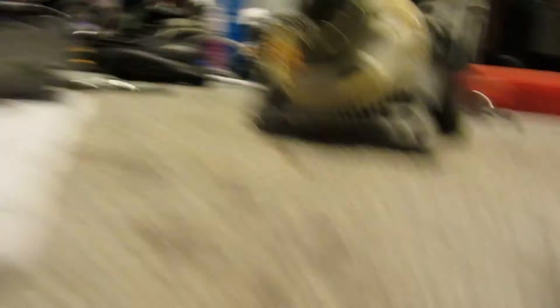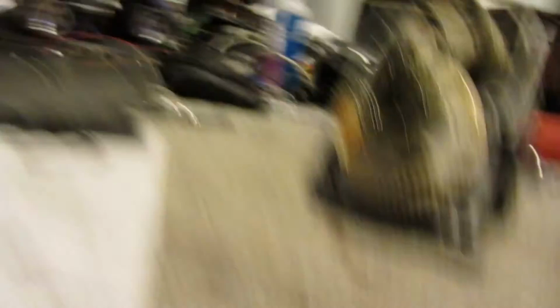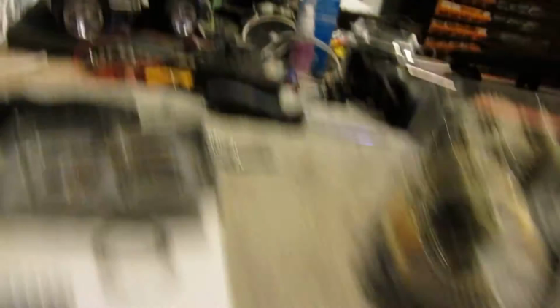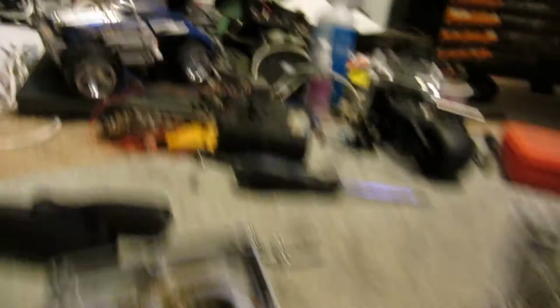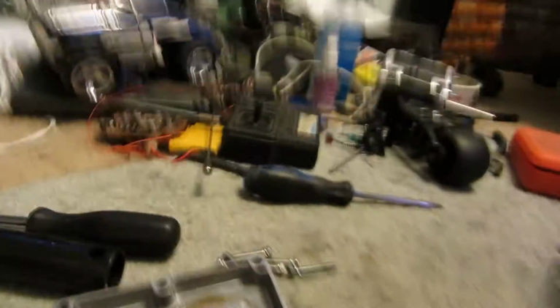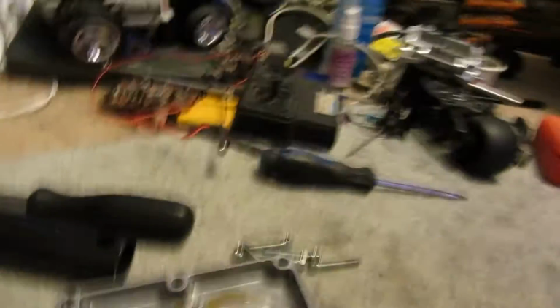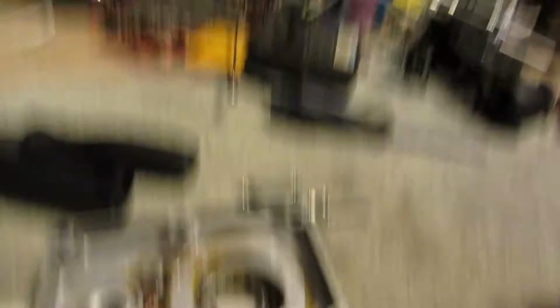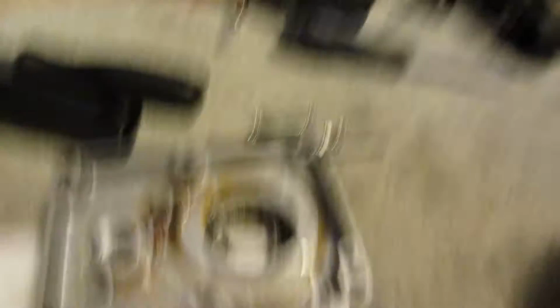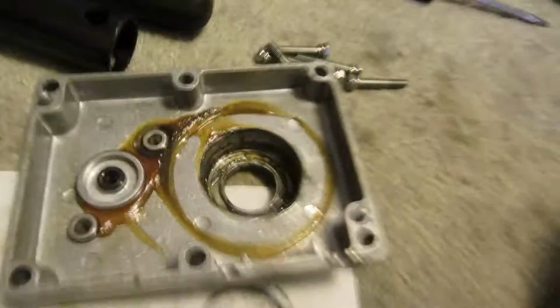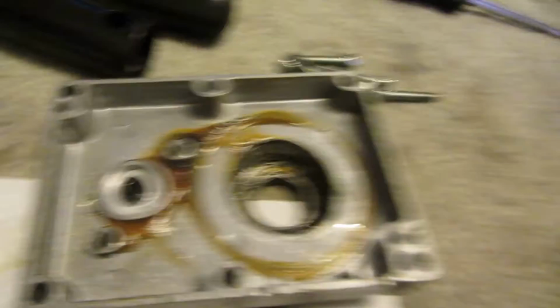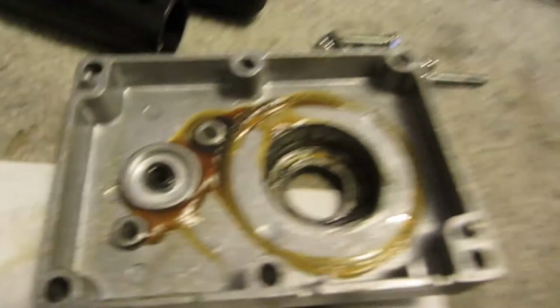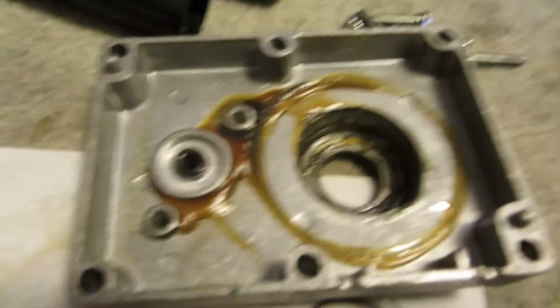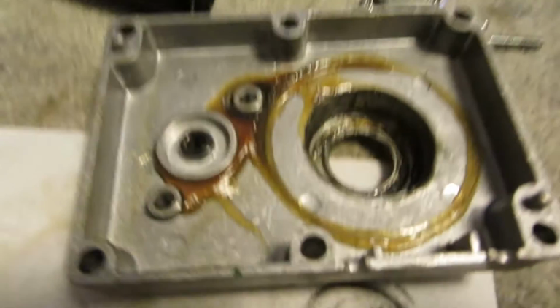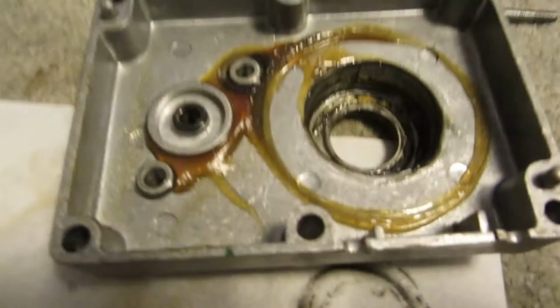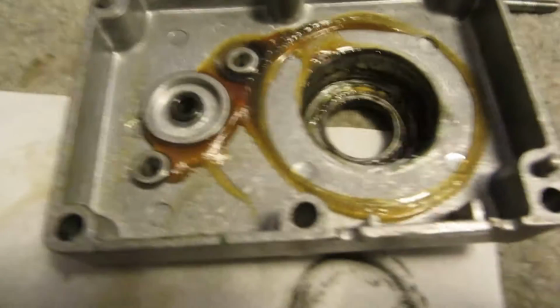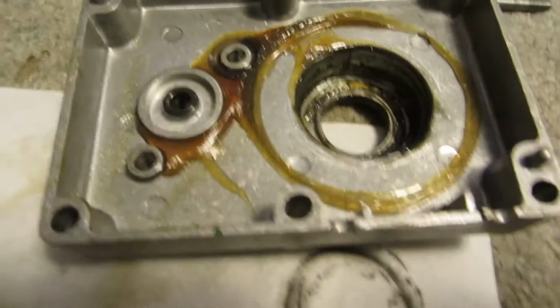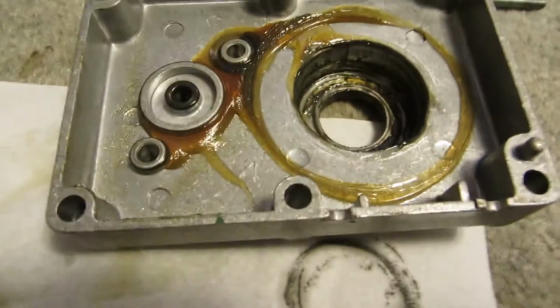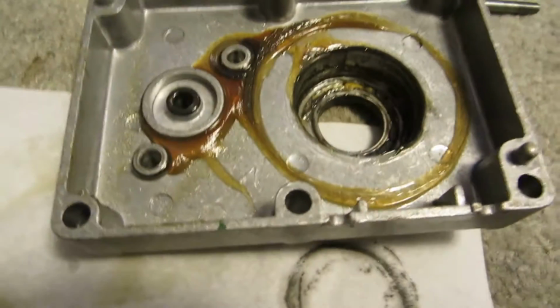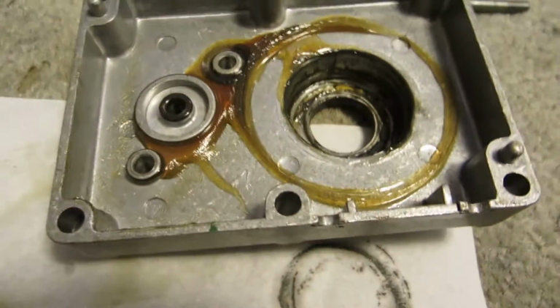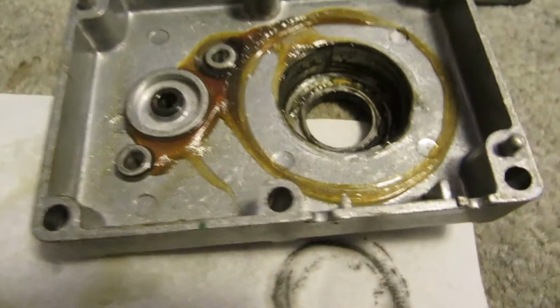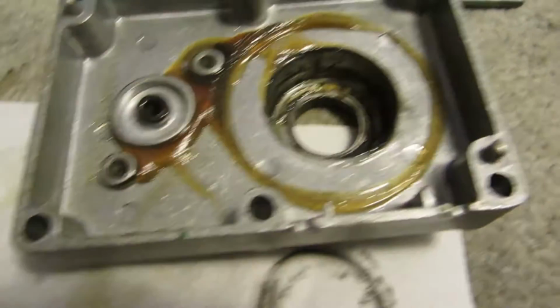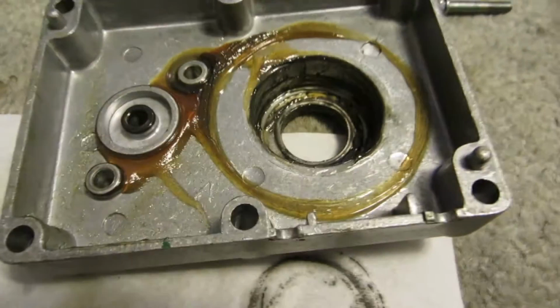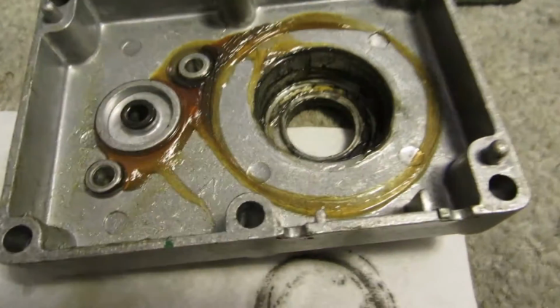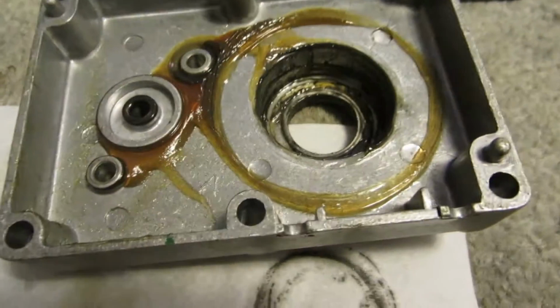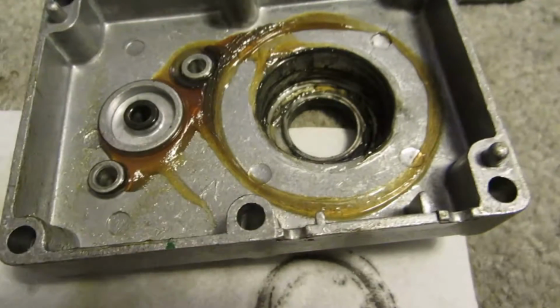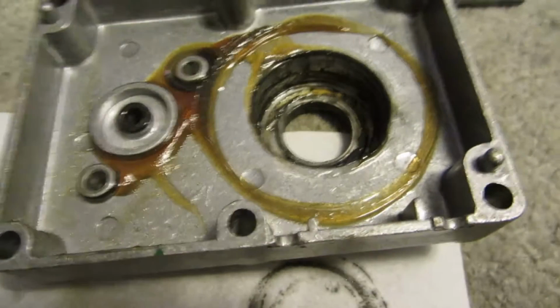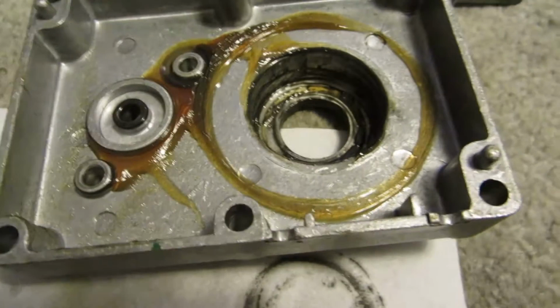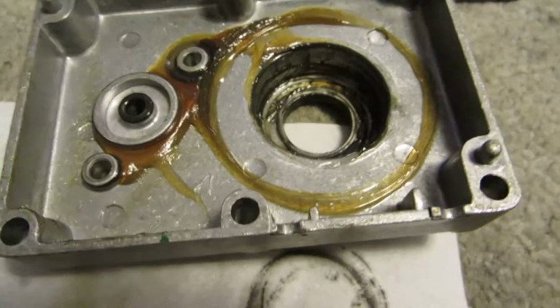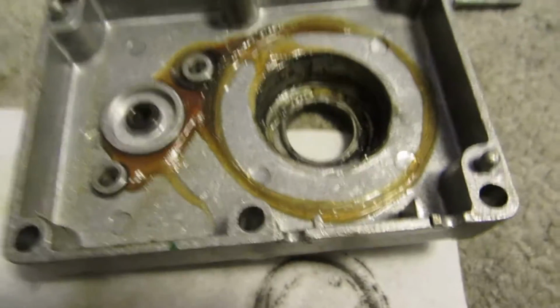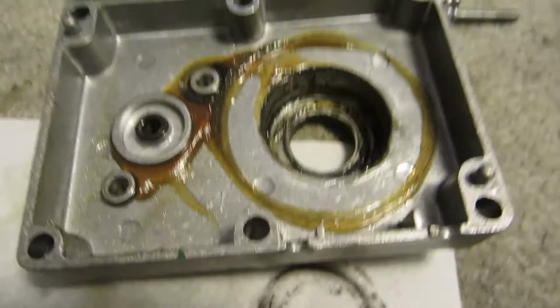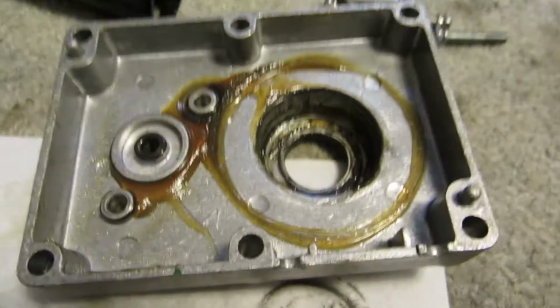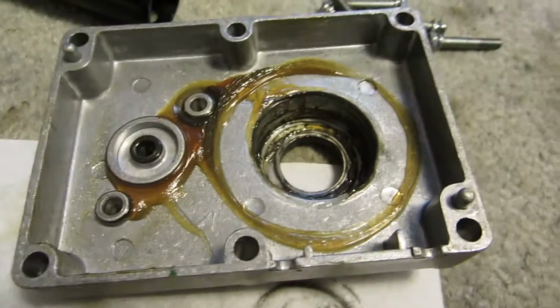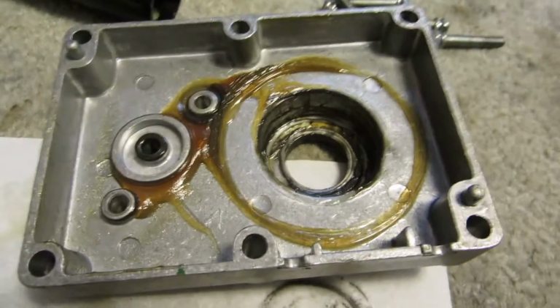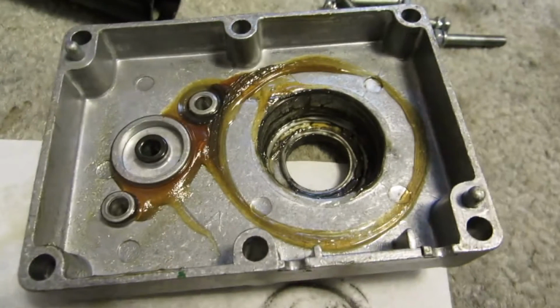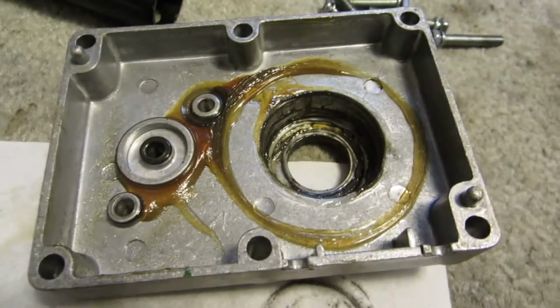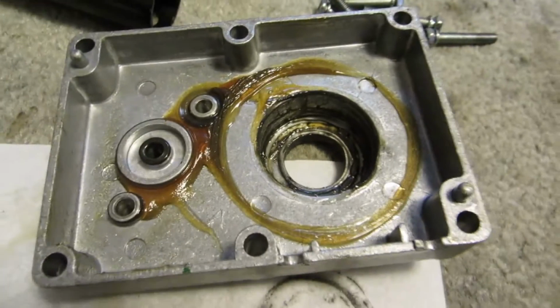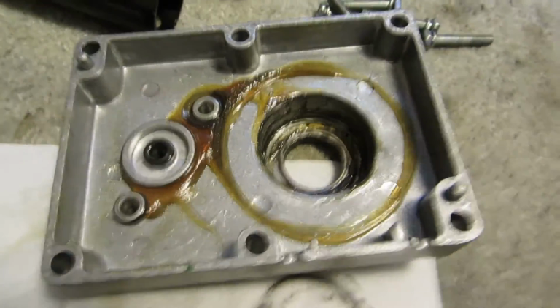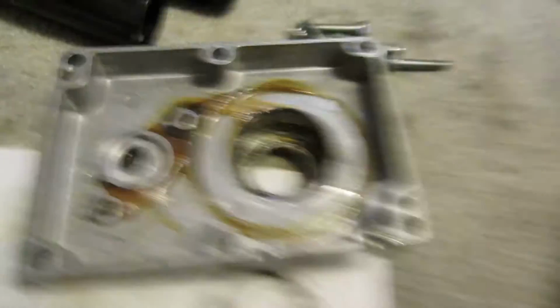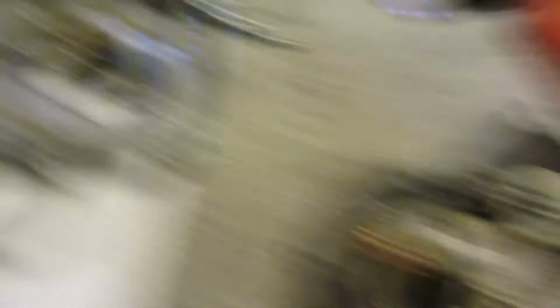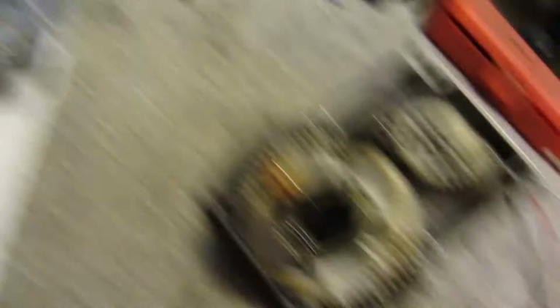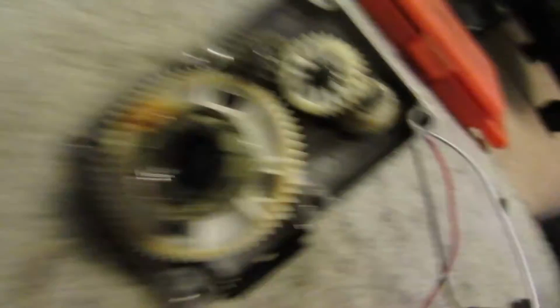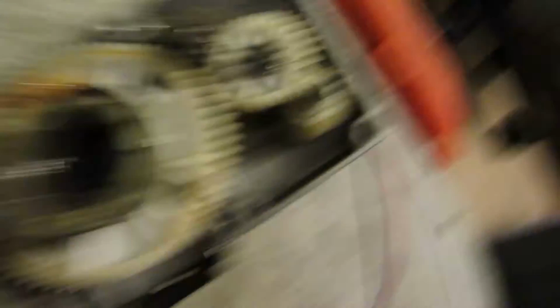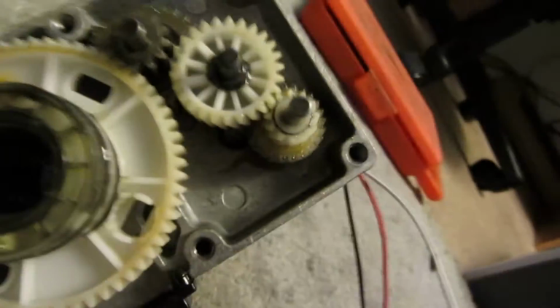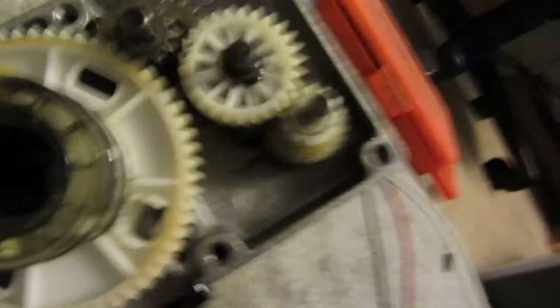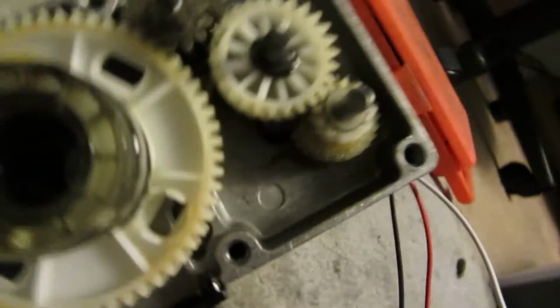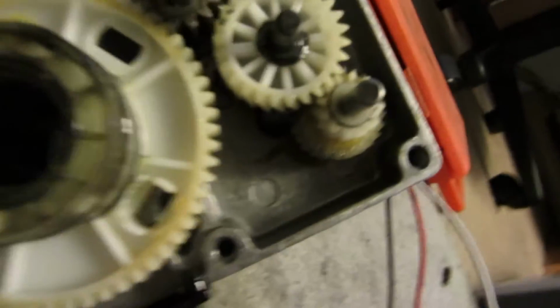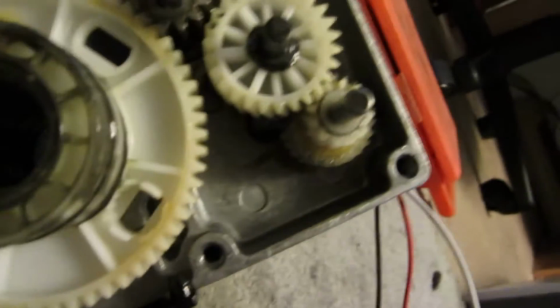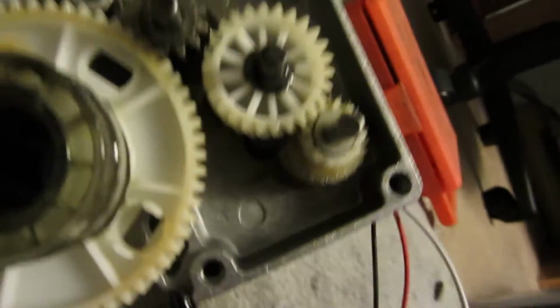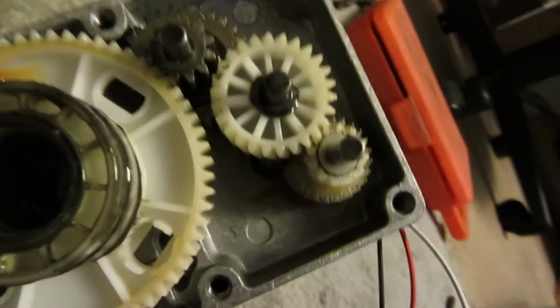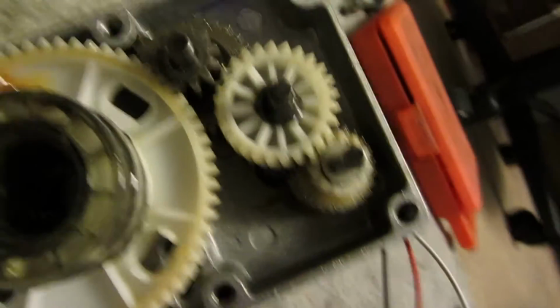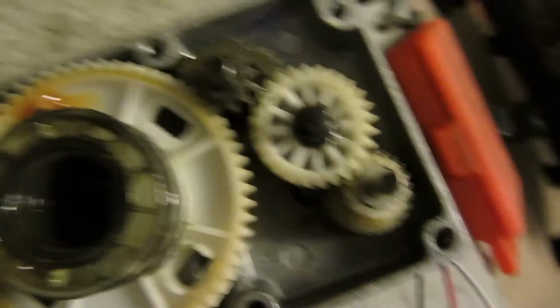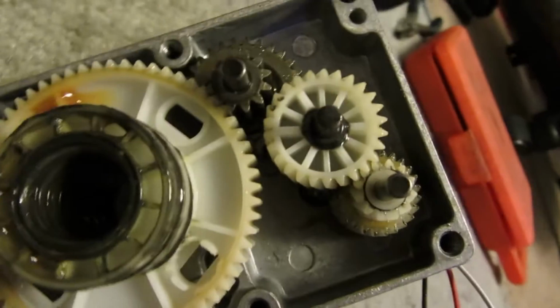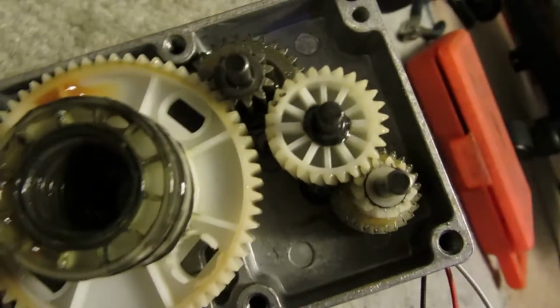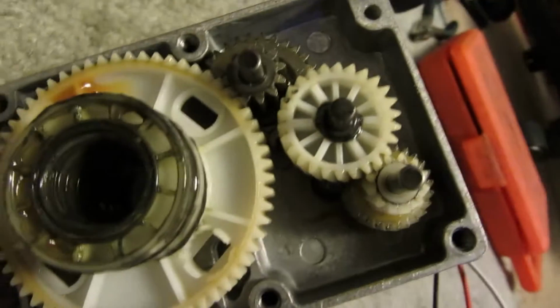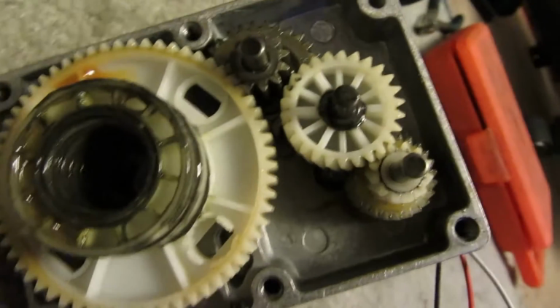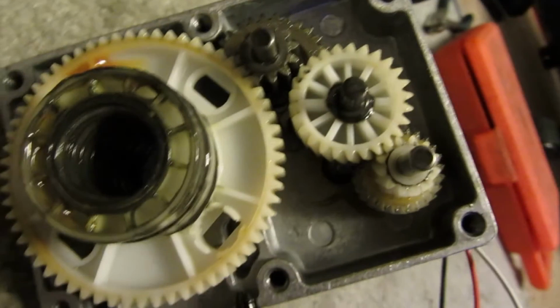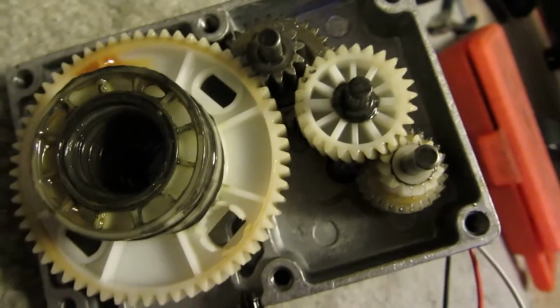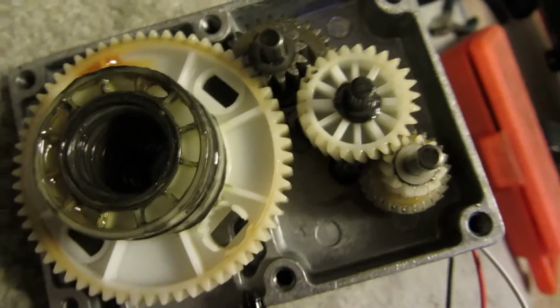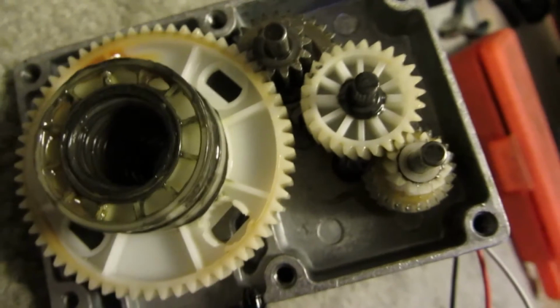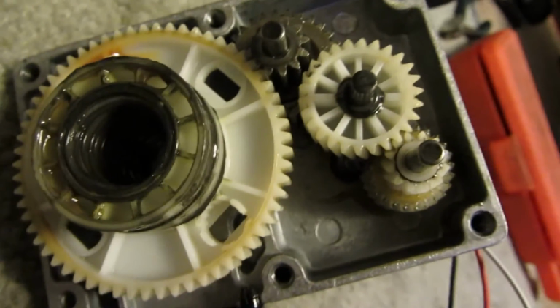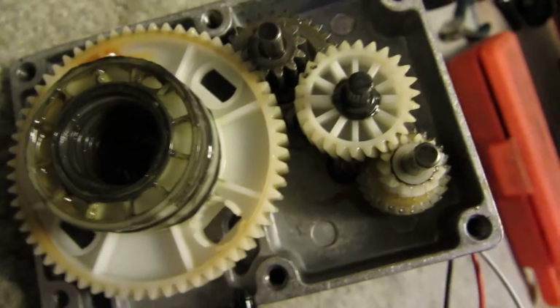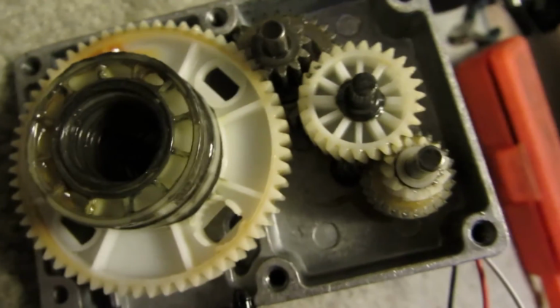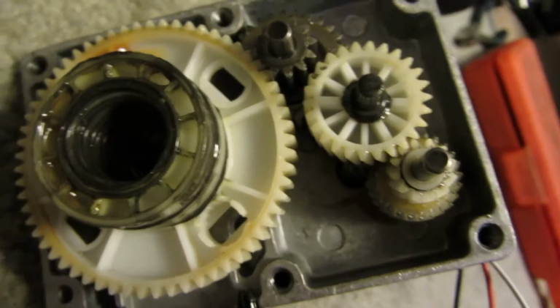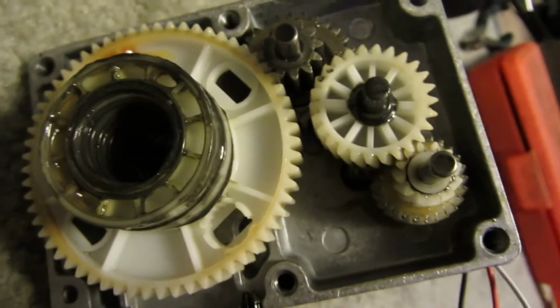So we got the back plate, just full of grease and stuff, and we got the reduction gears here.